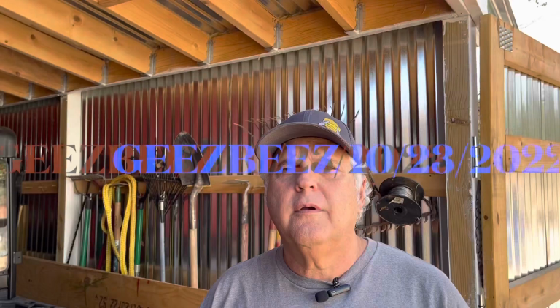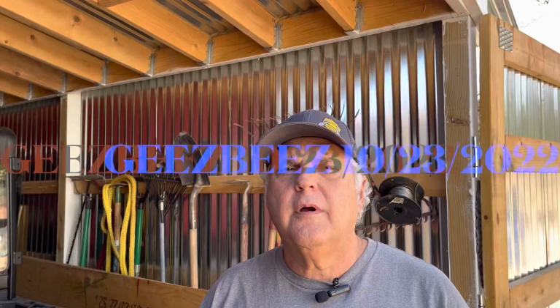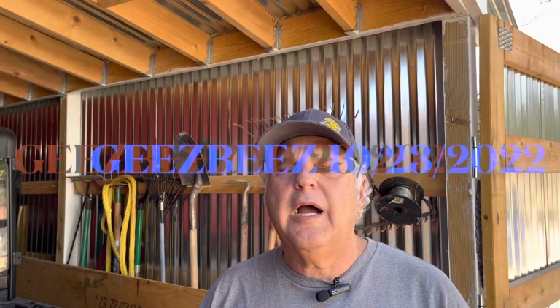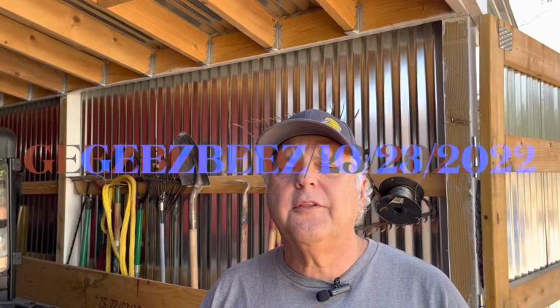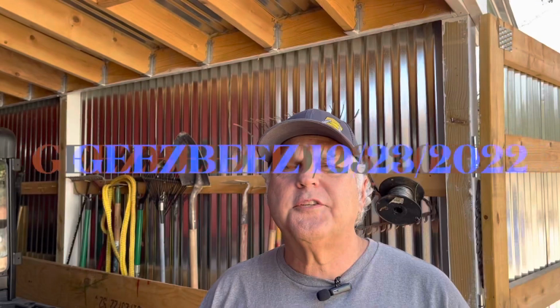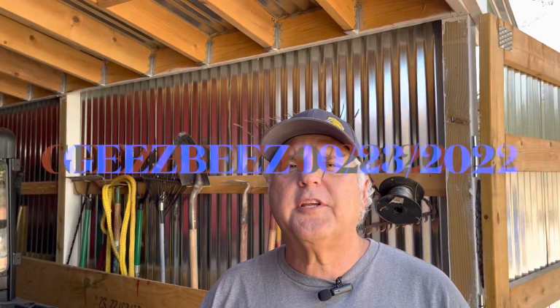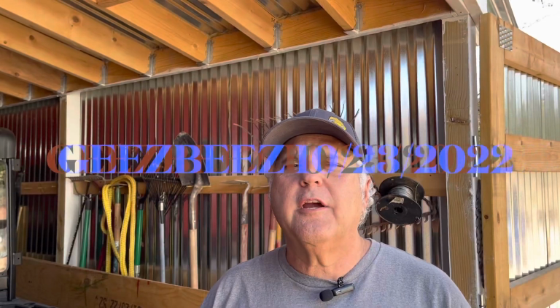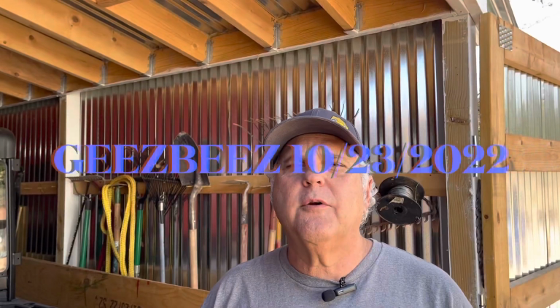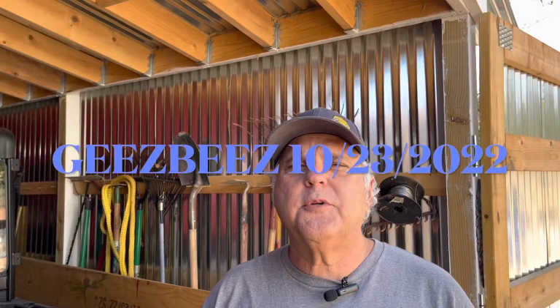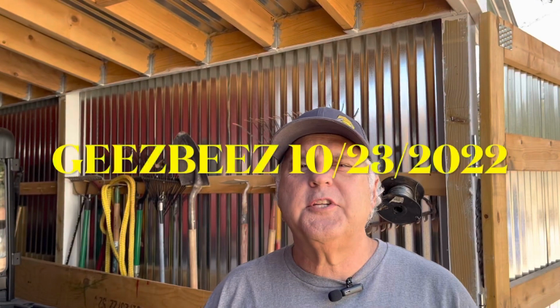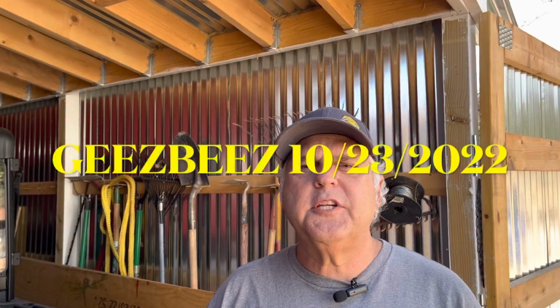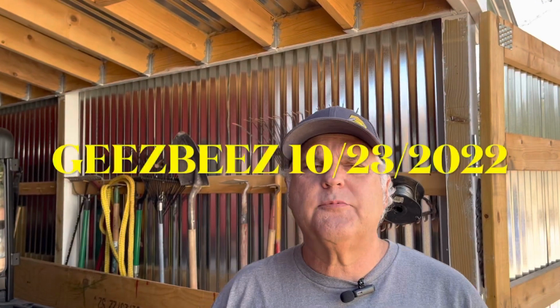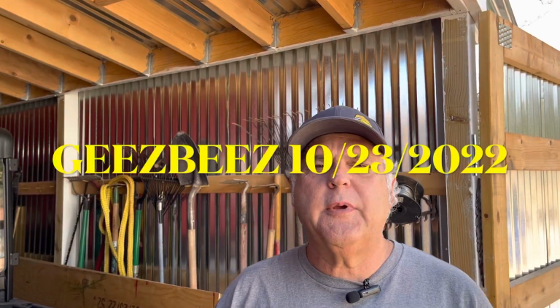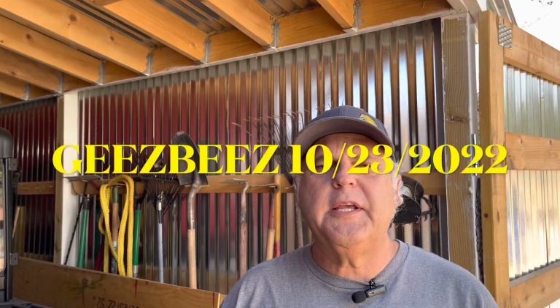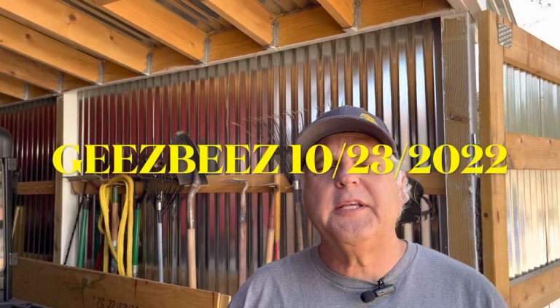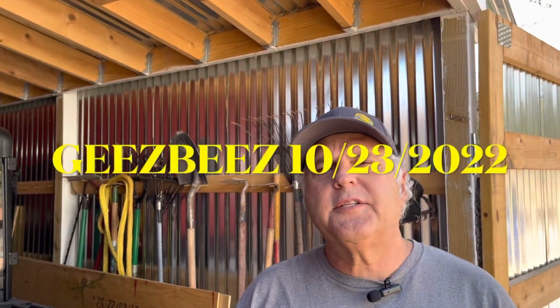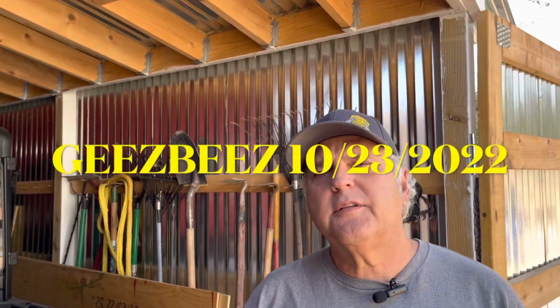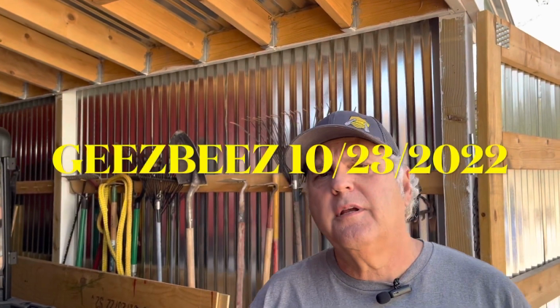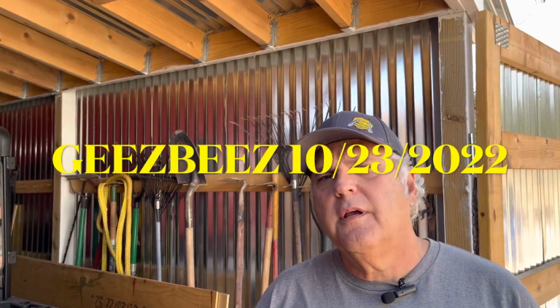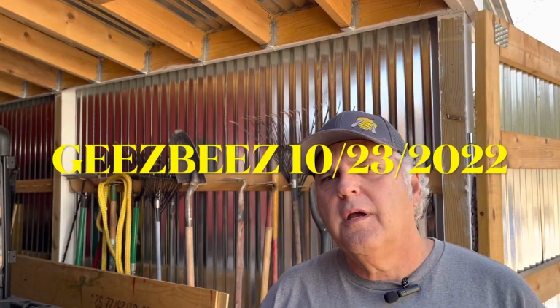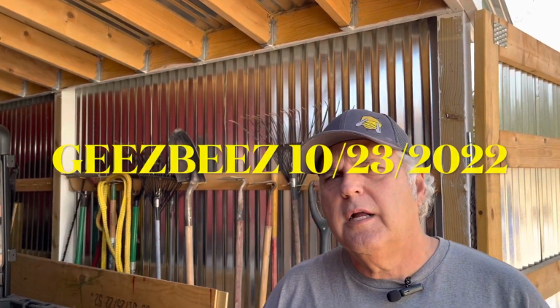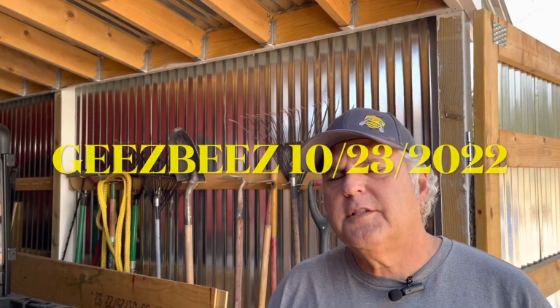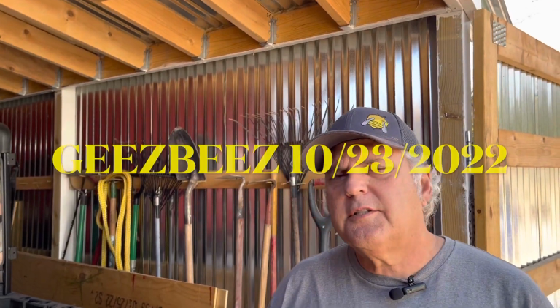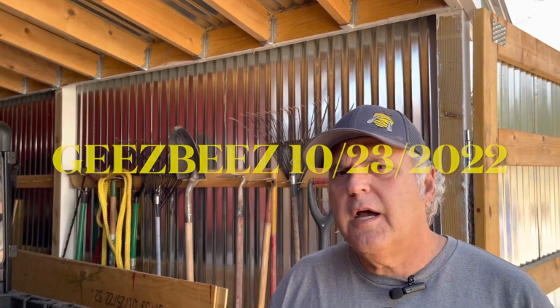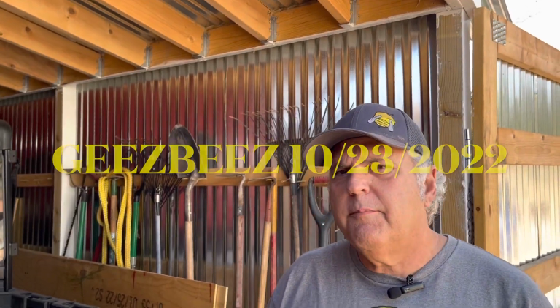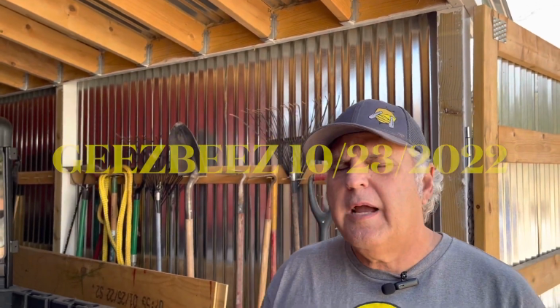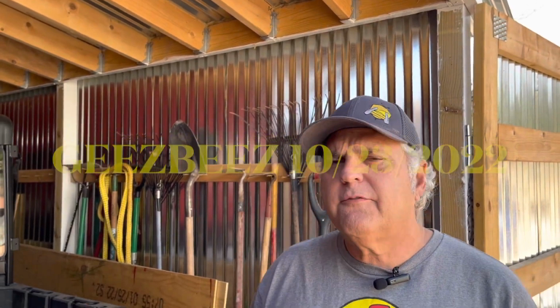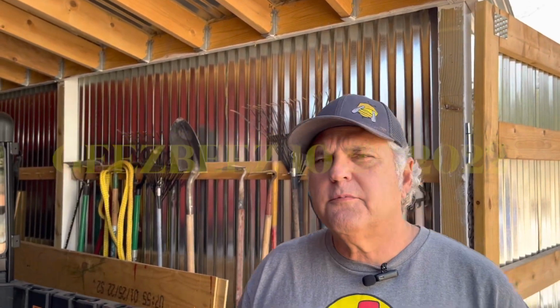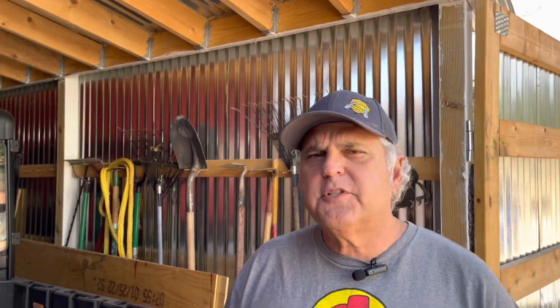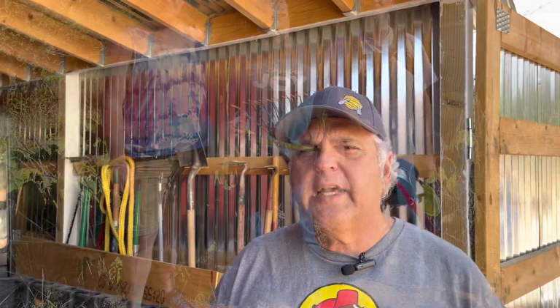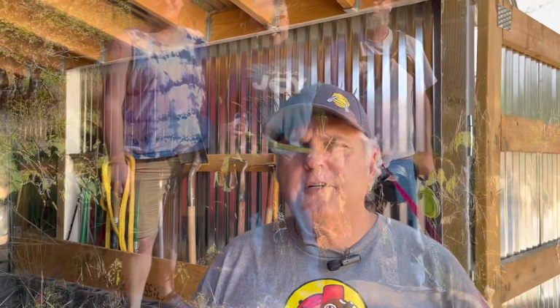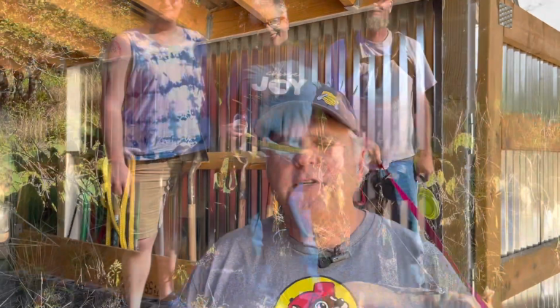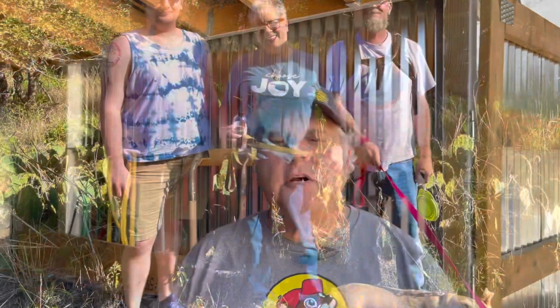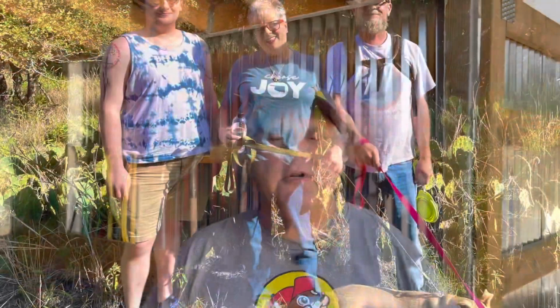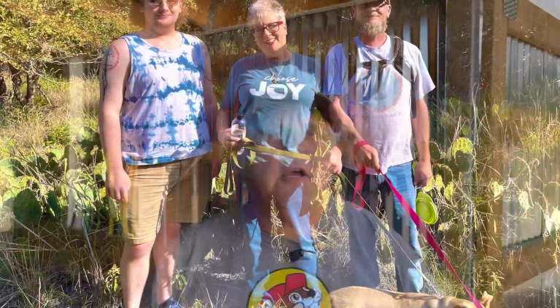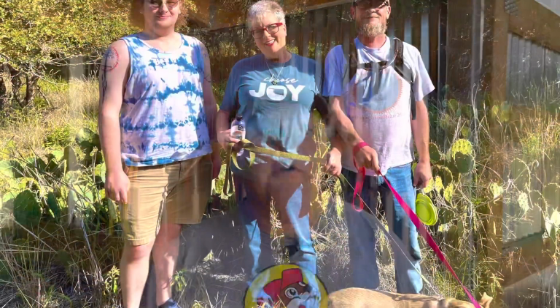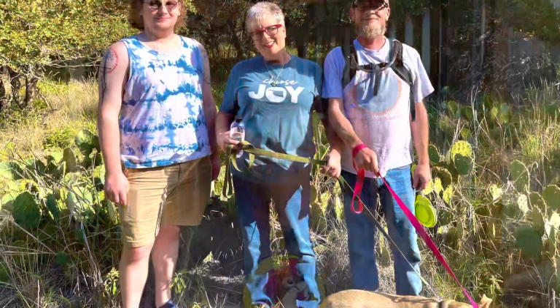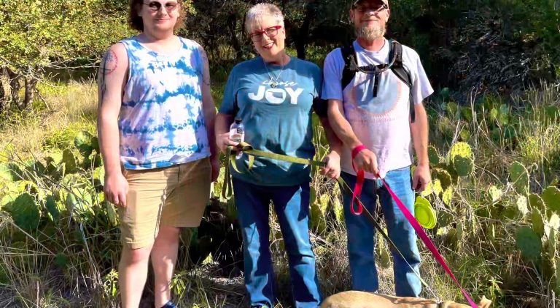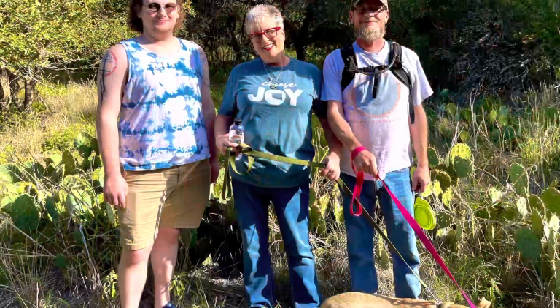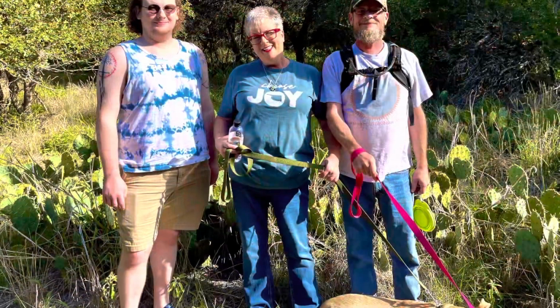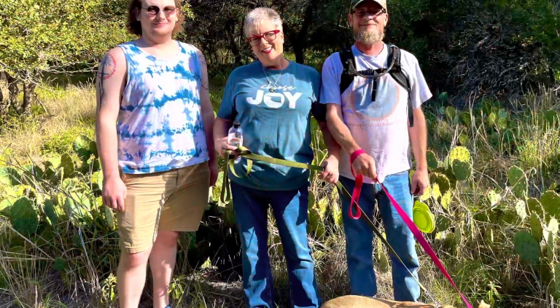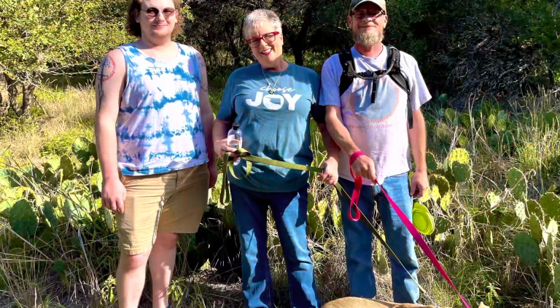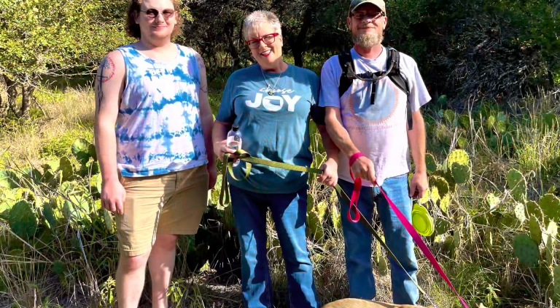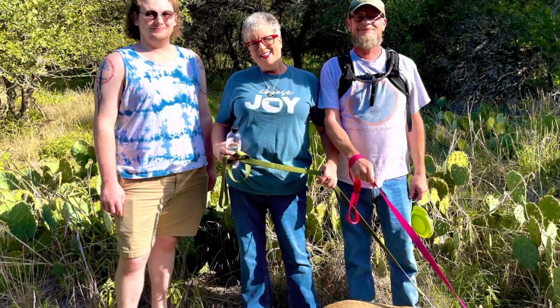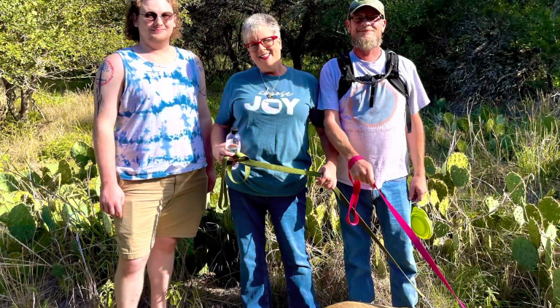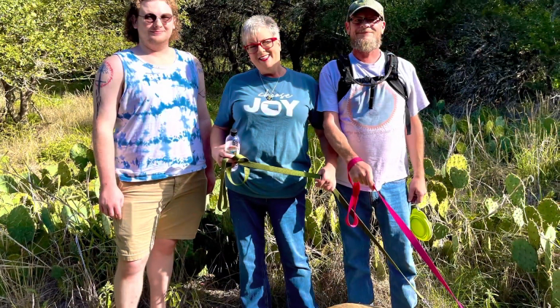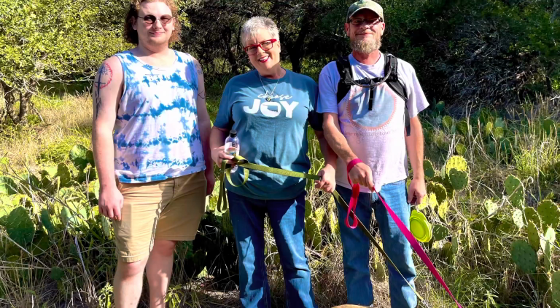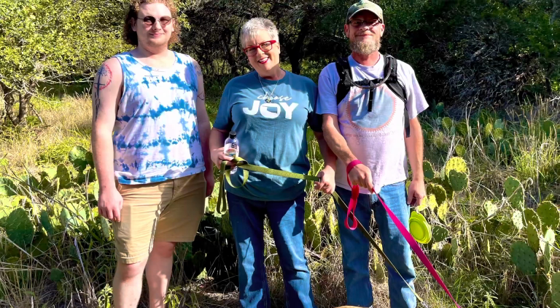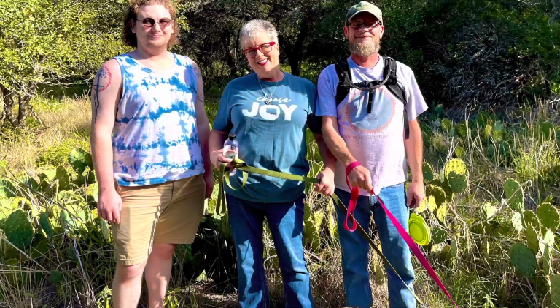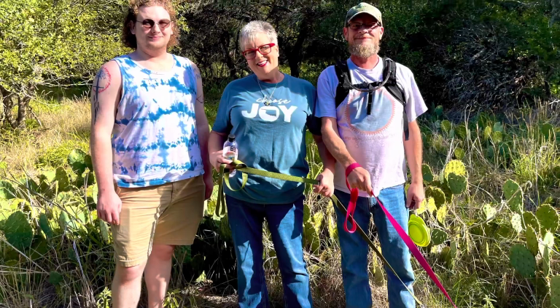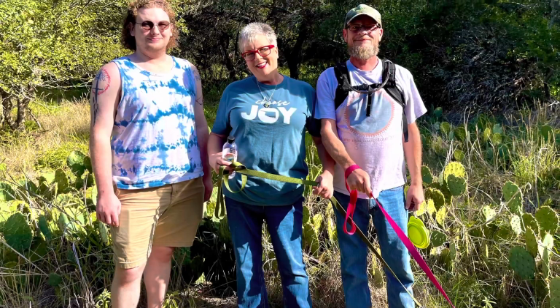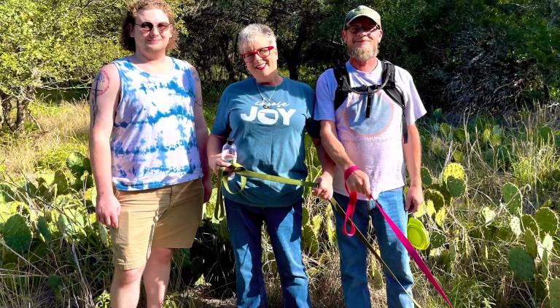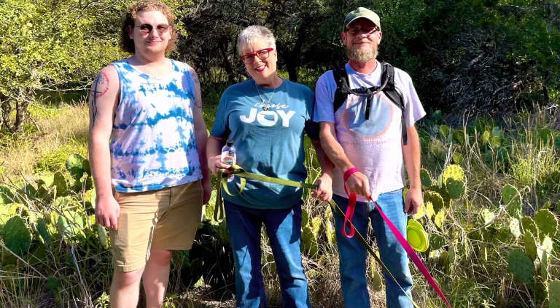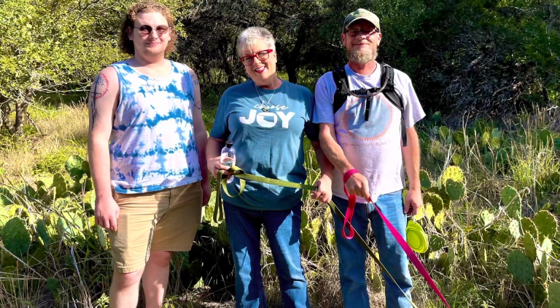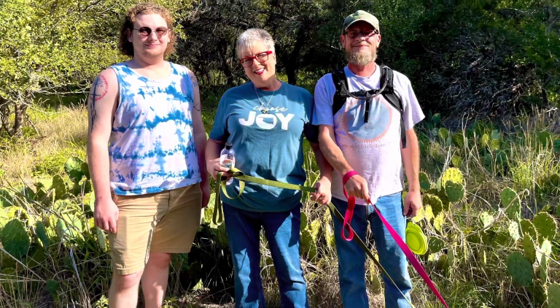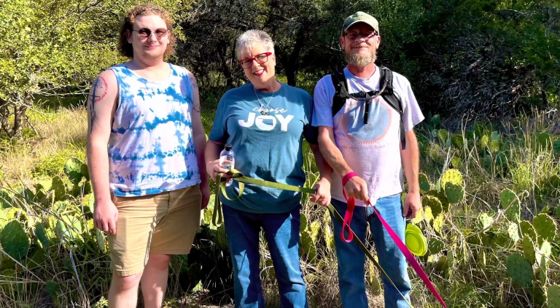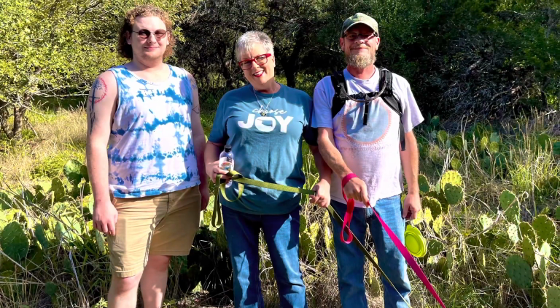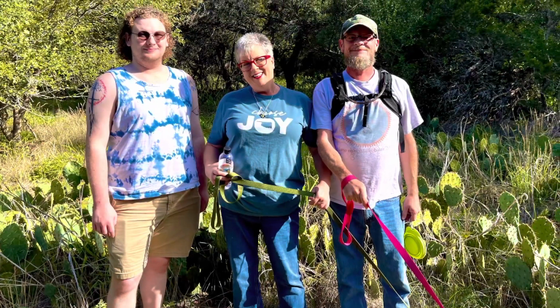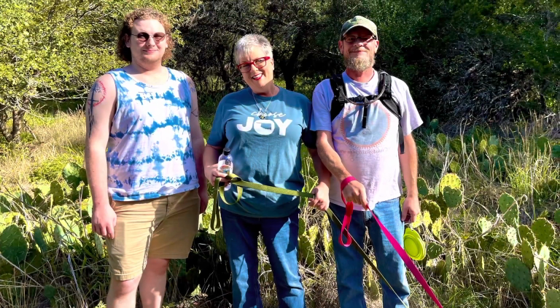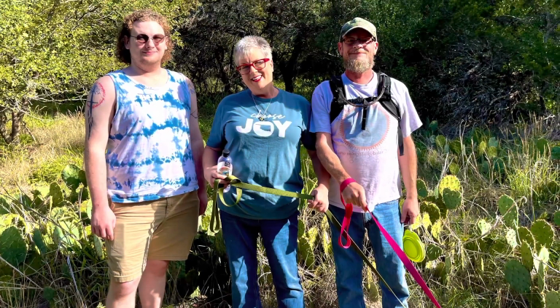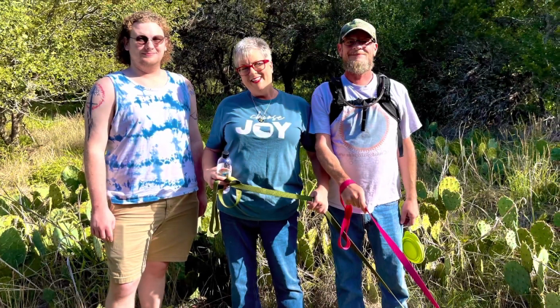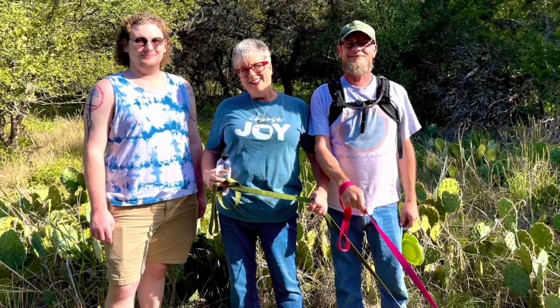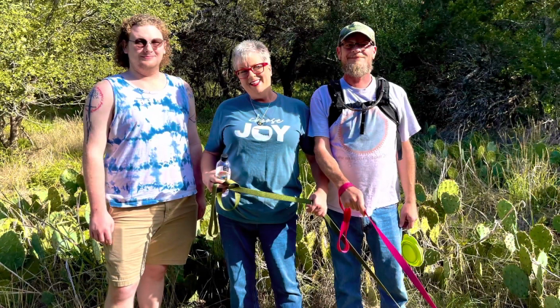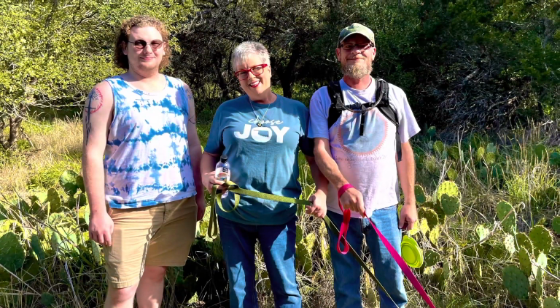Hi, this is Gary with G's Bees. I just got back from San Antonio — I was visiting my wife's brother and his family.